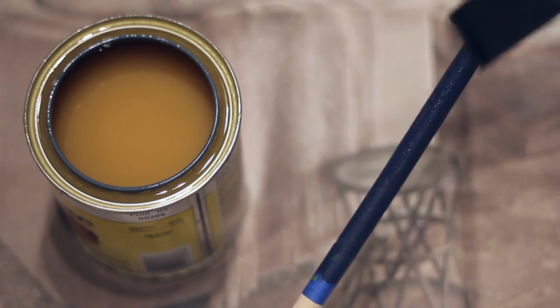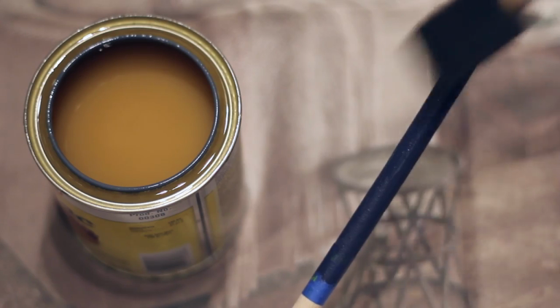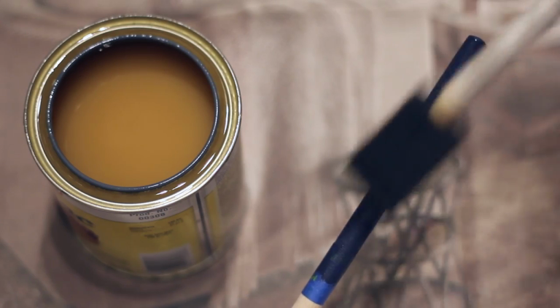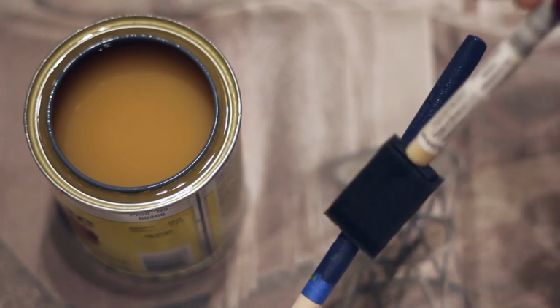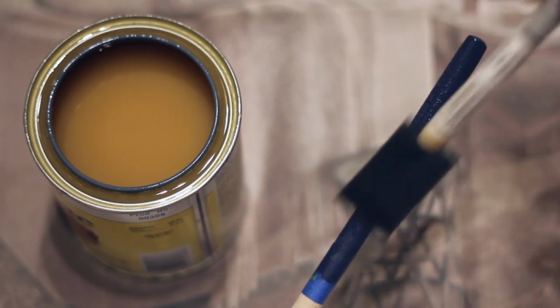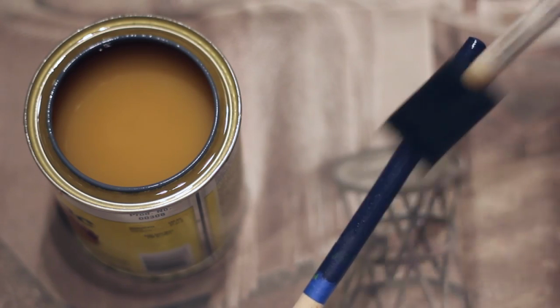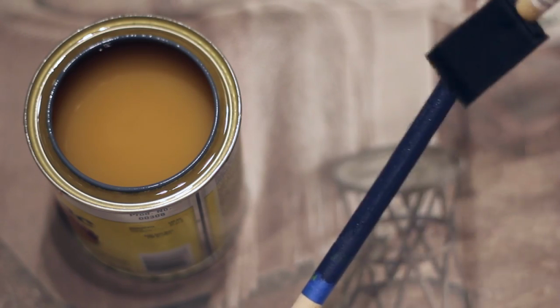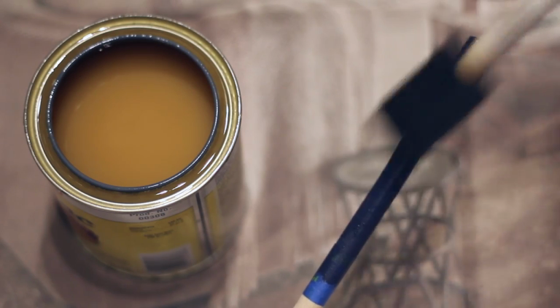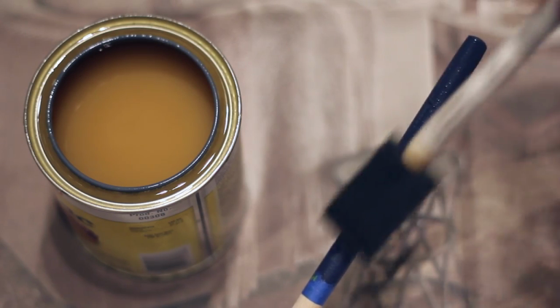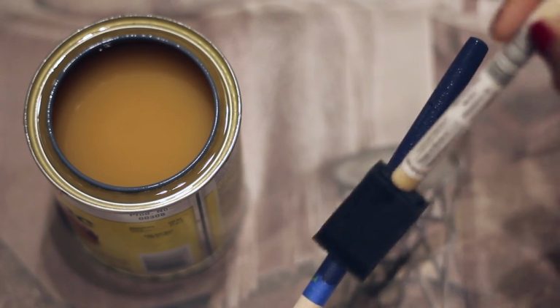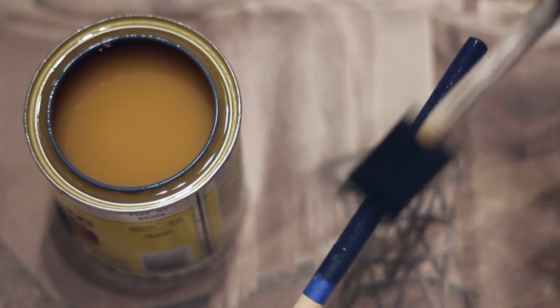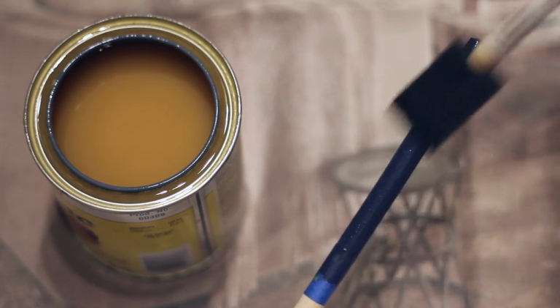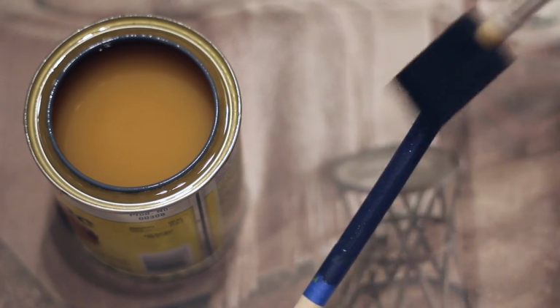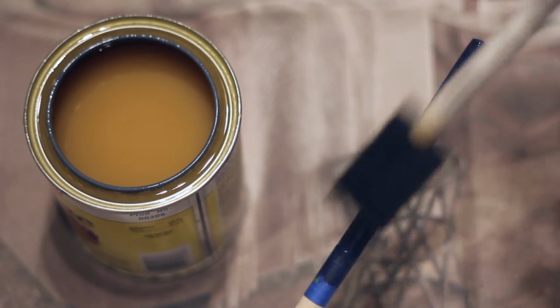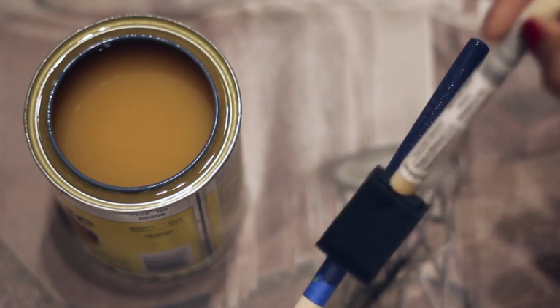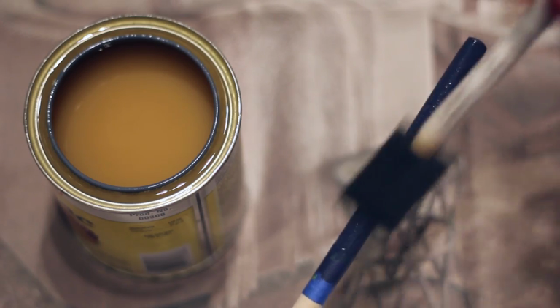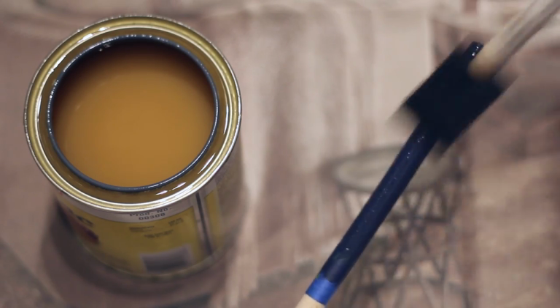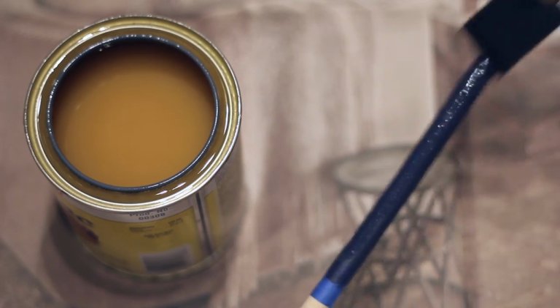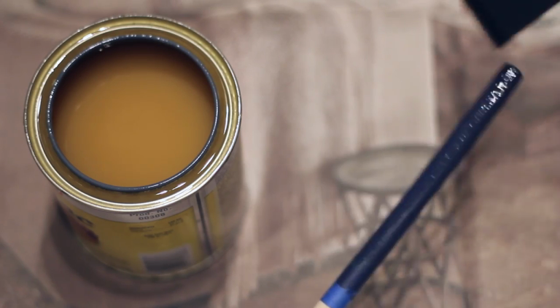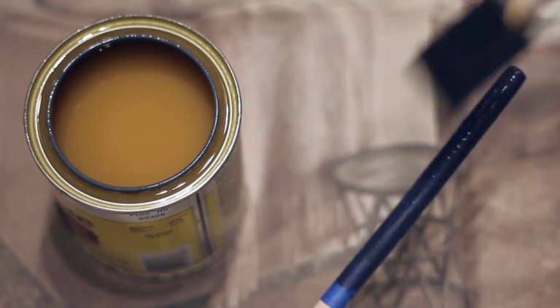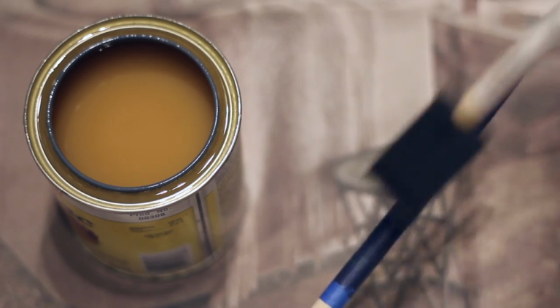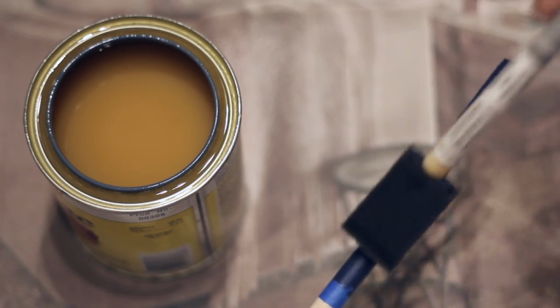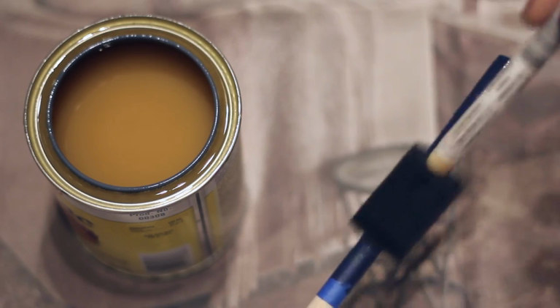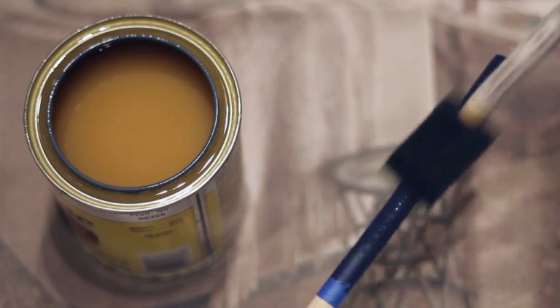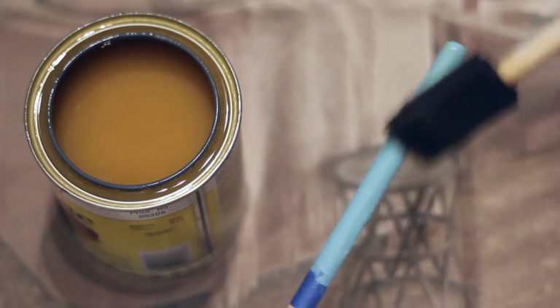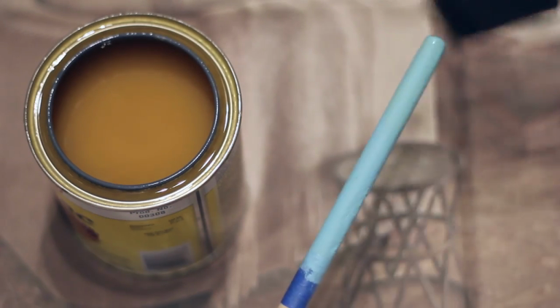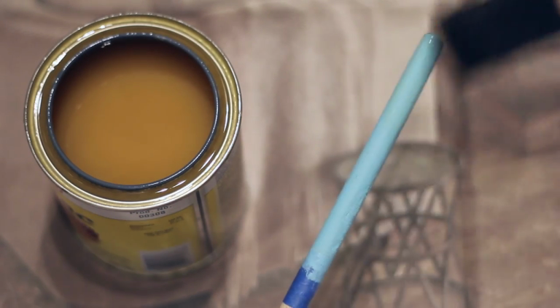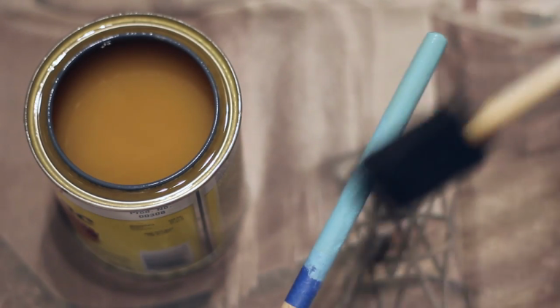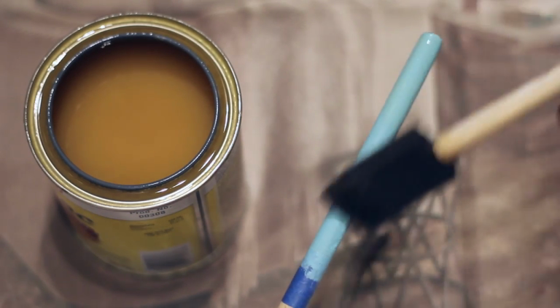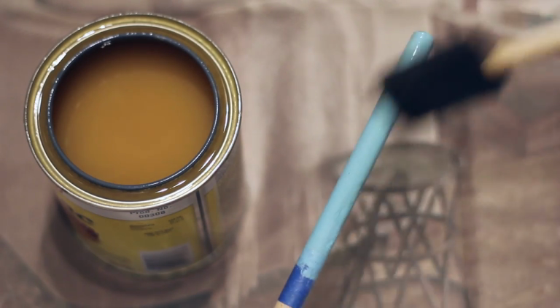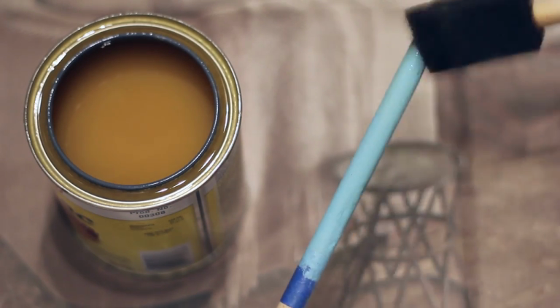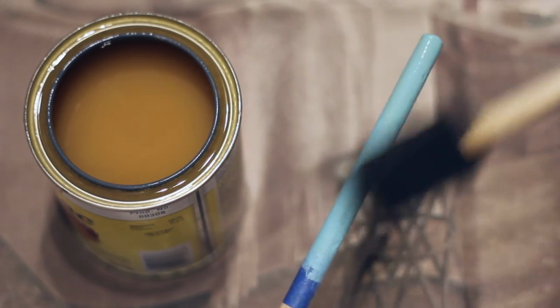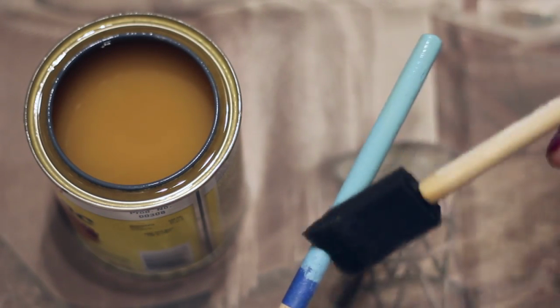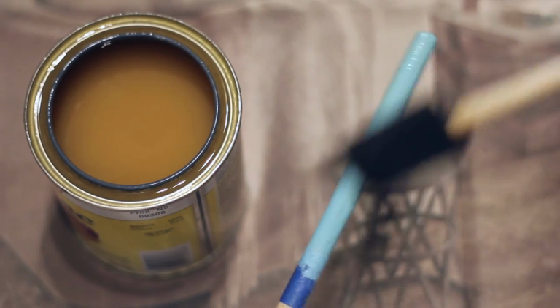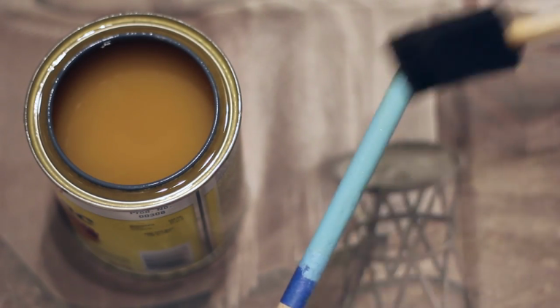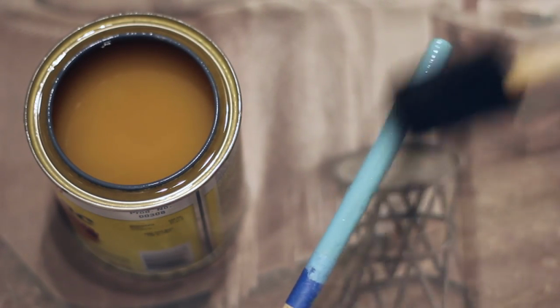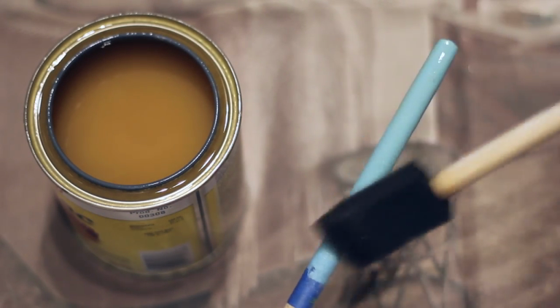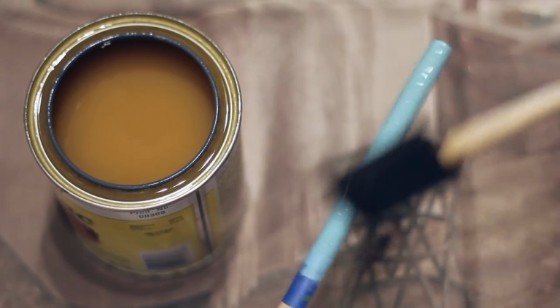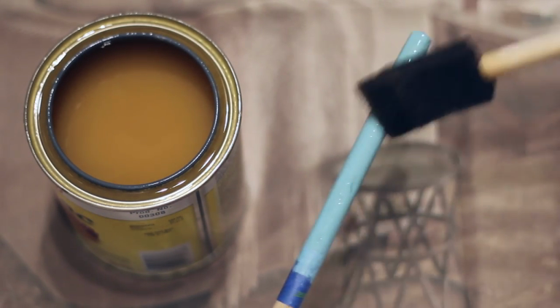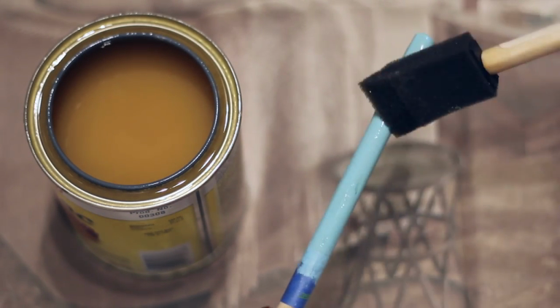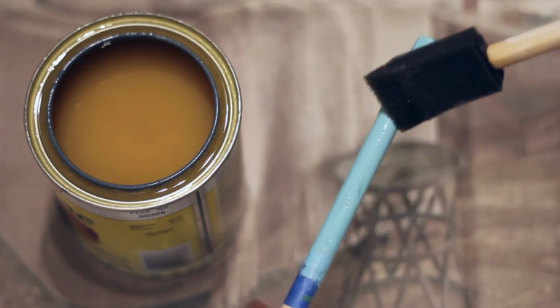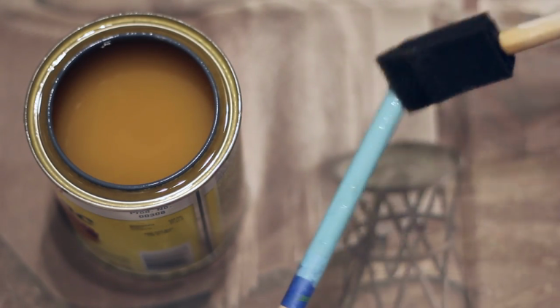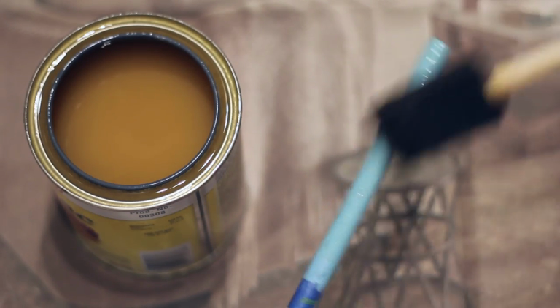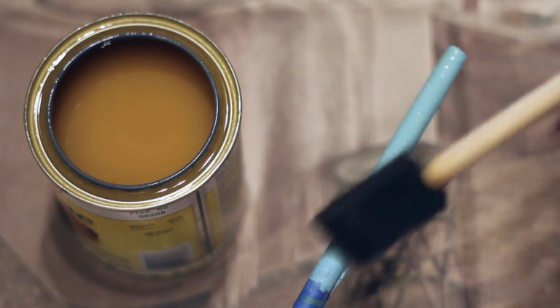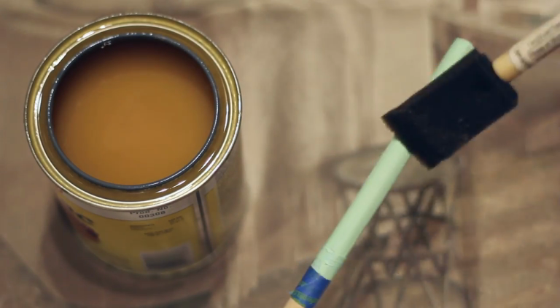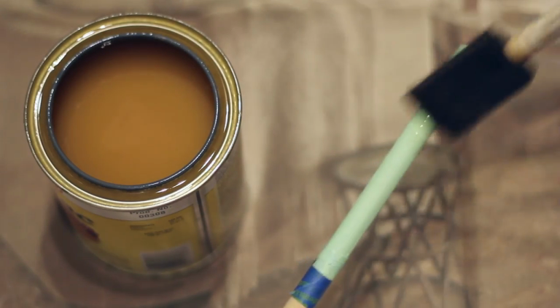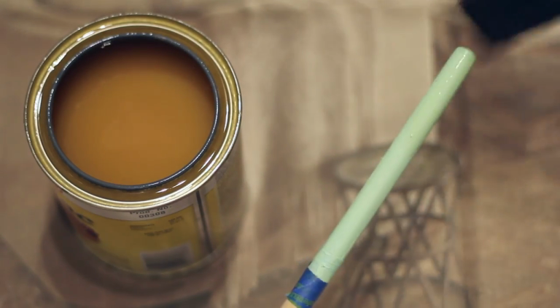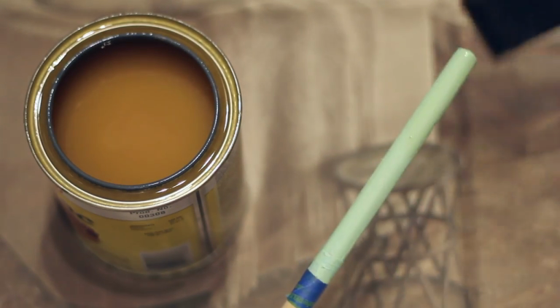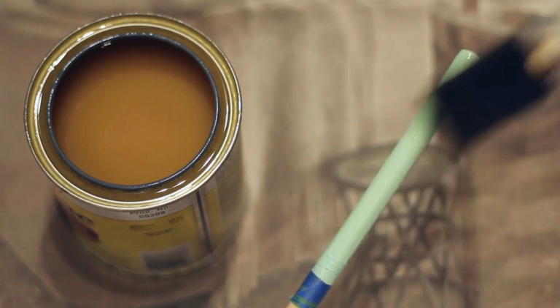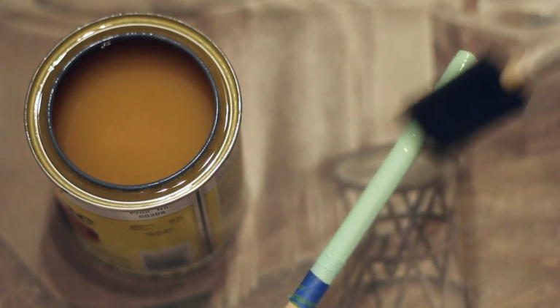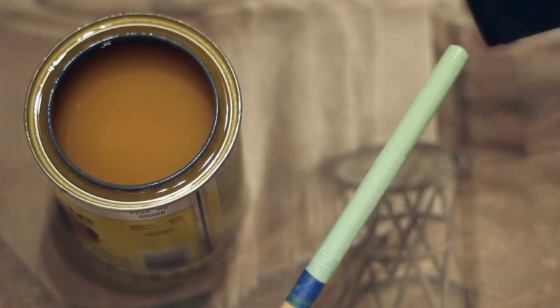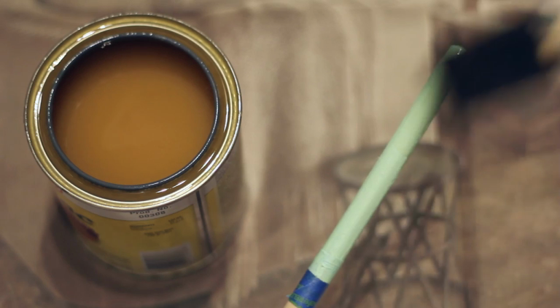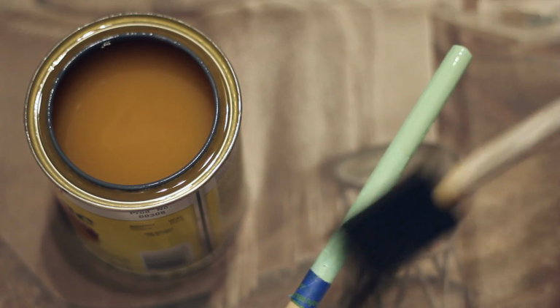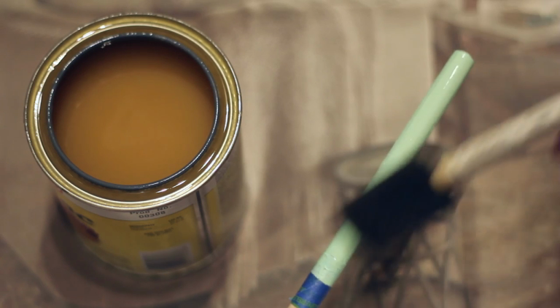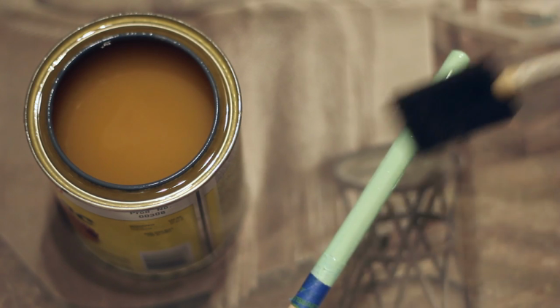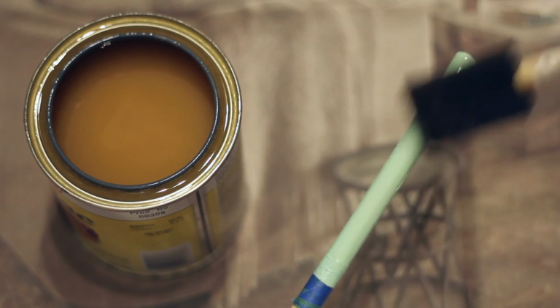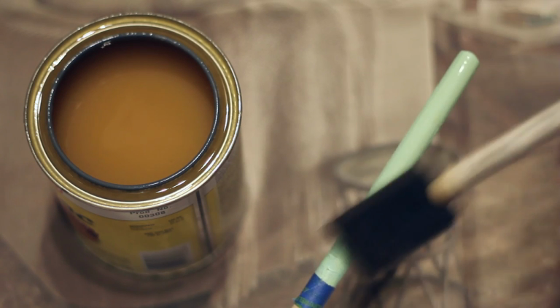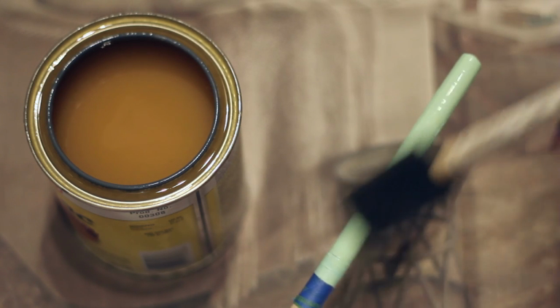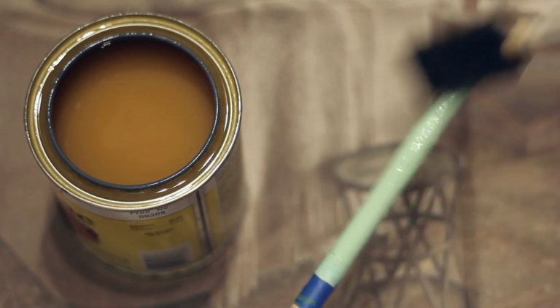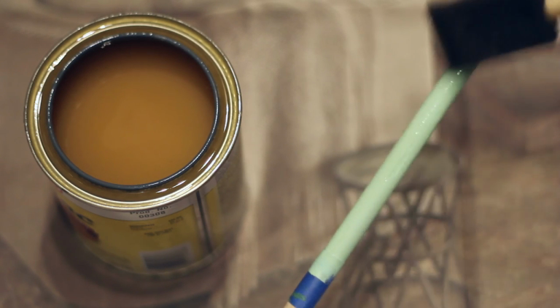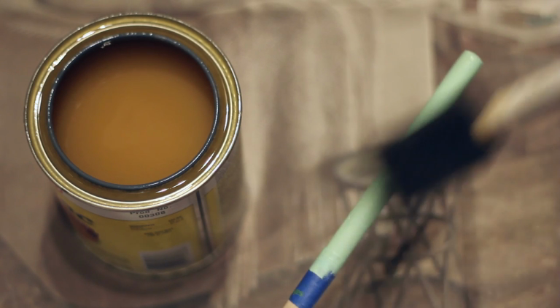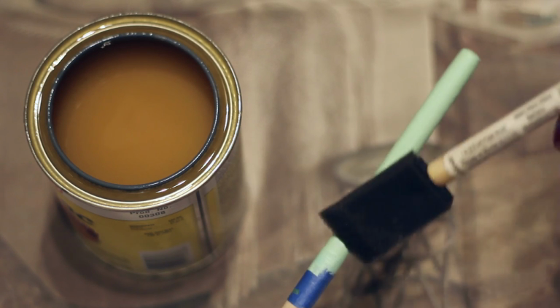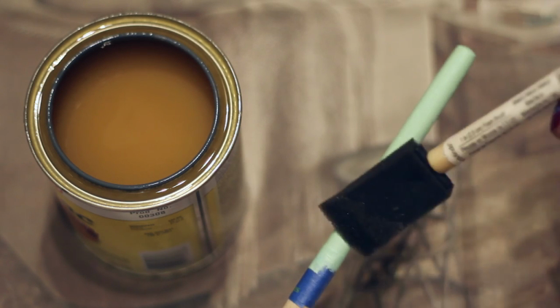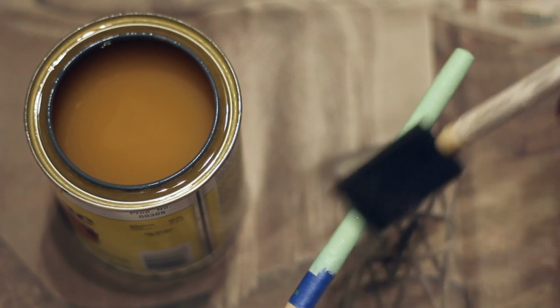About an hour later, I applied a layer of shellac. Just paint it on with a brush and allow it to dry for a full 24 hours before attempting to use the spoons.